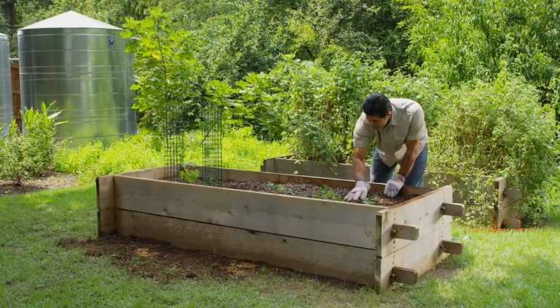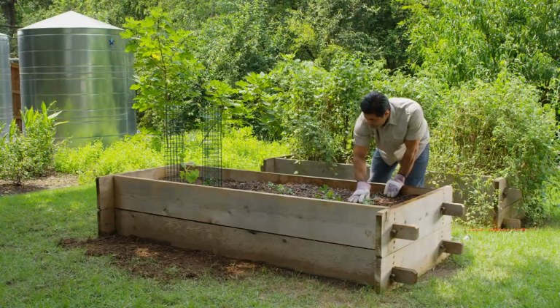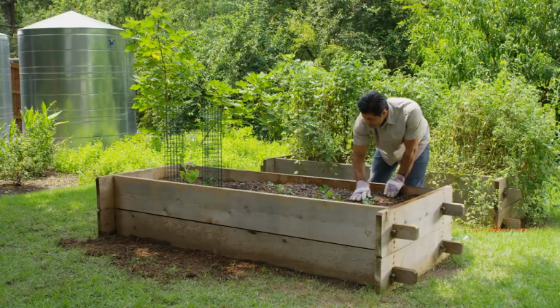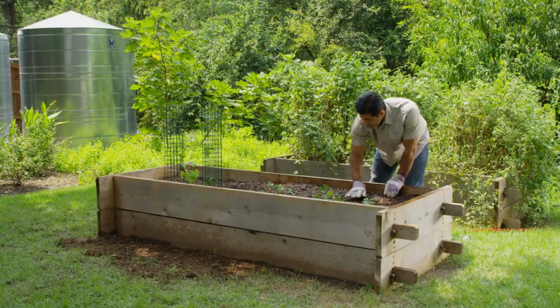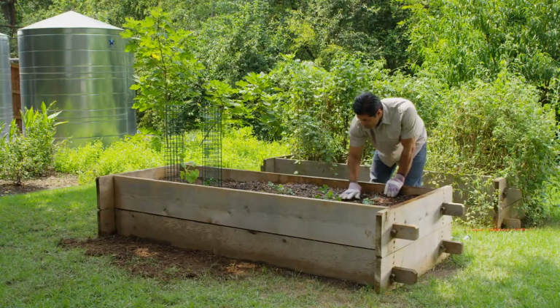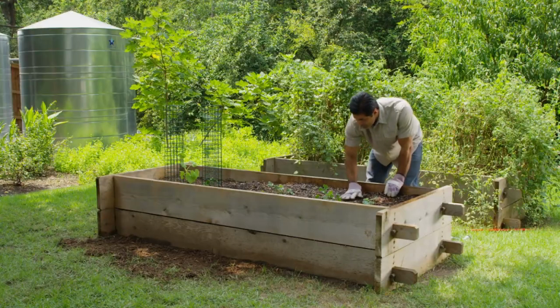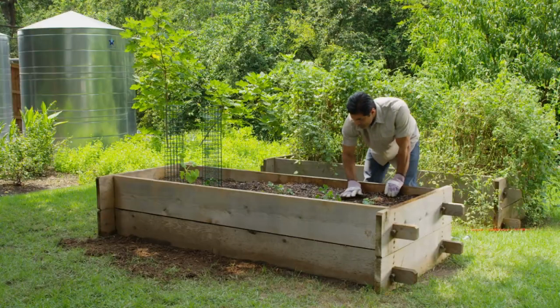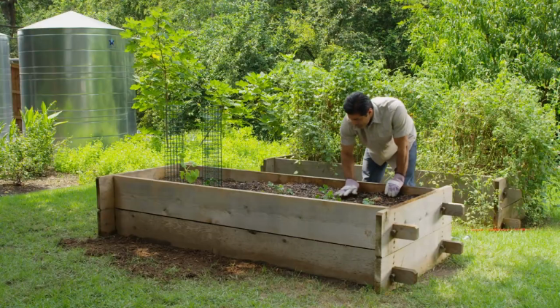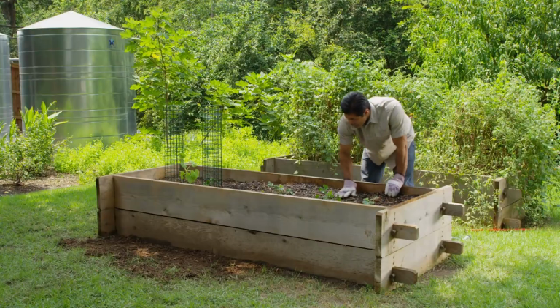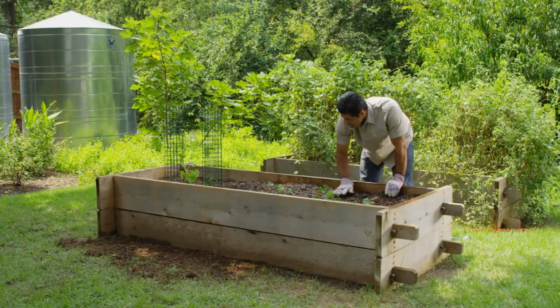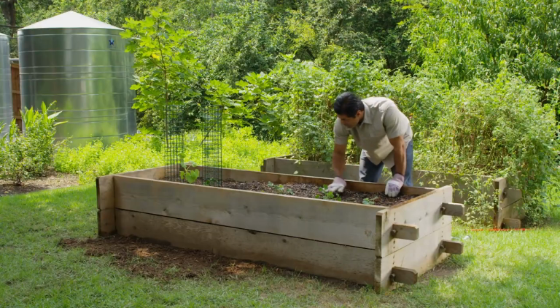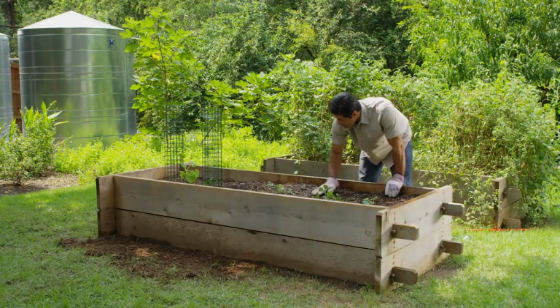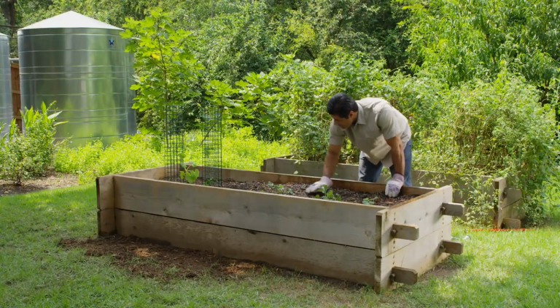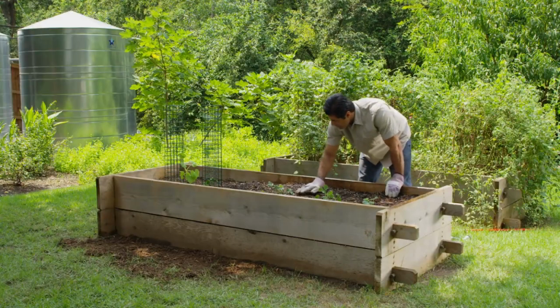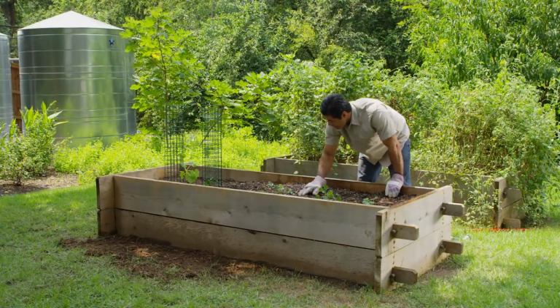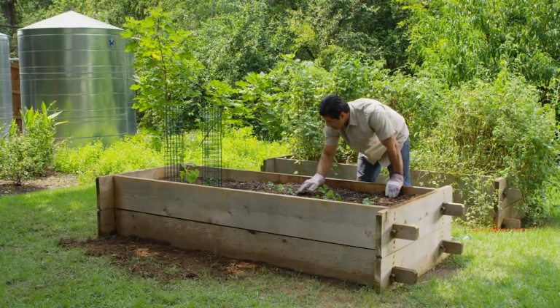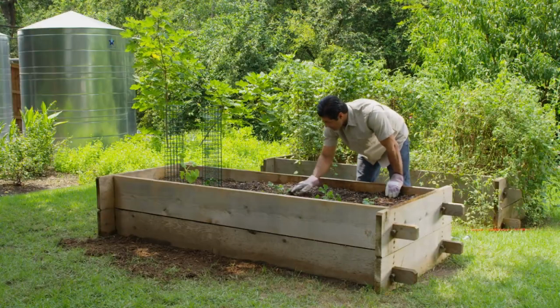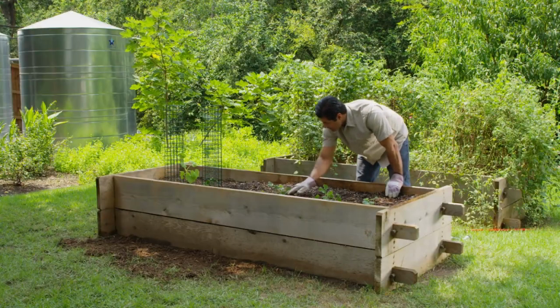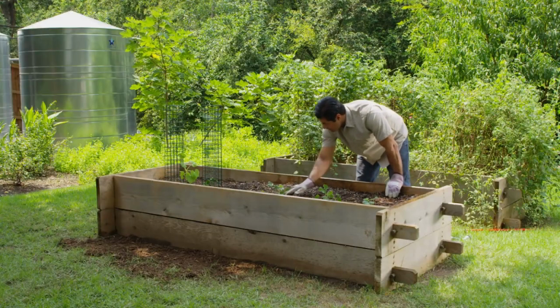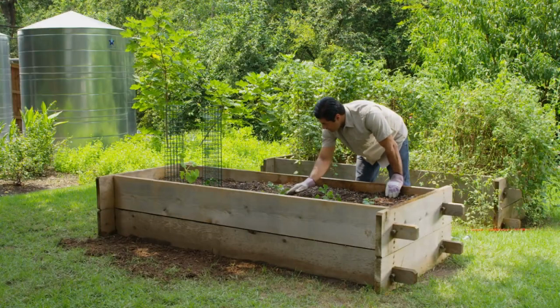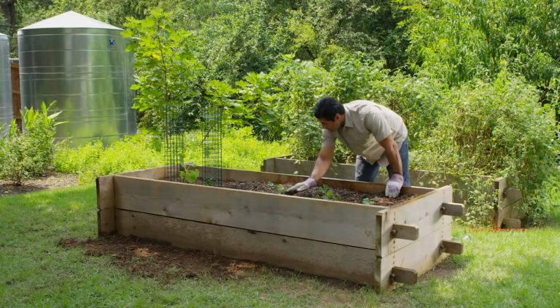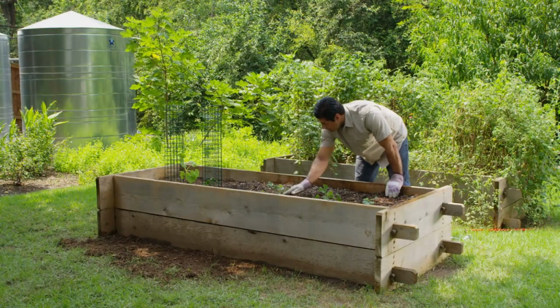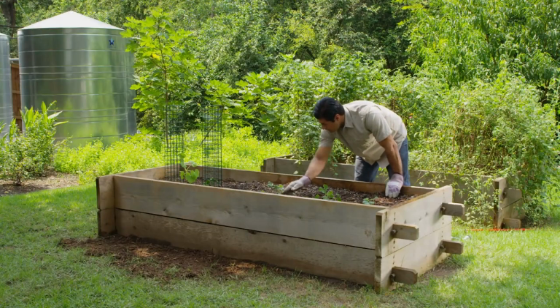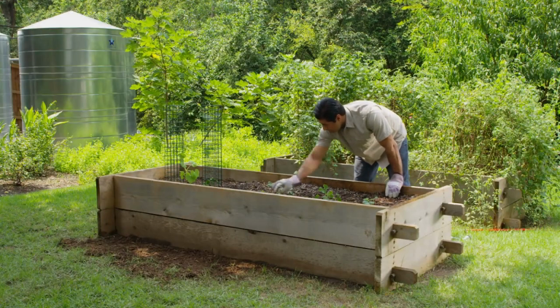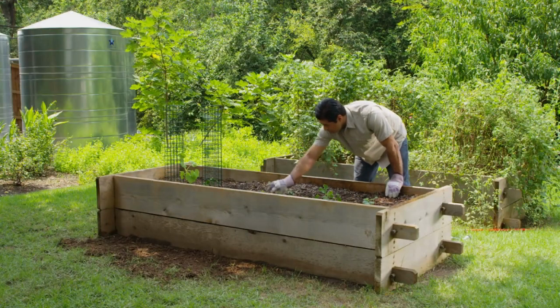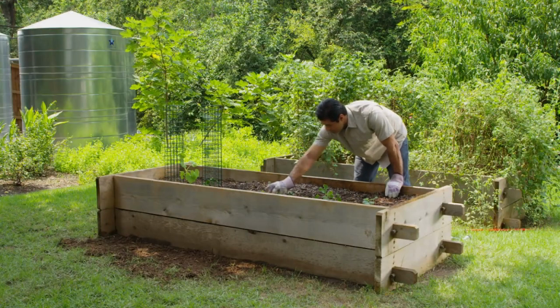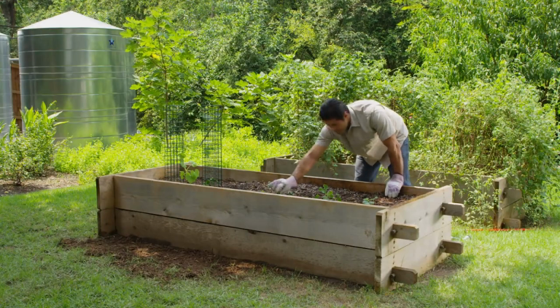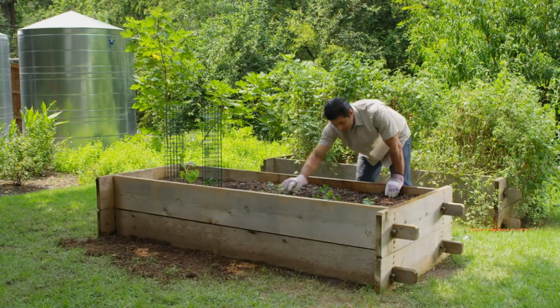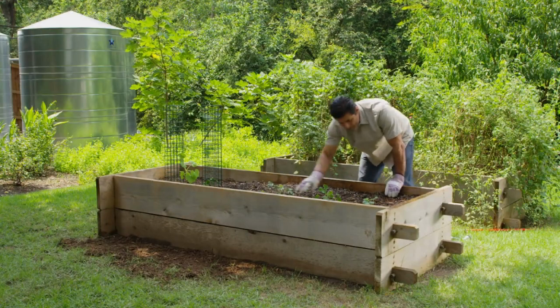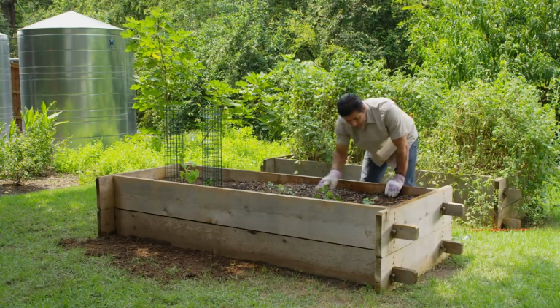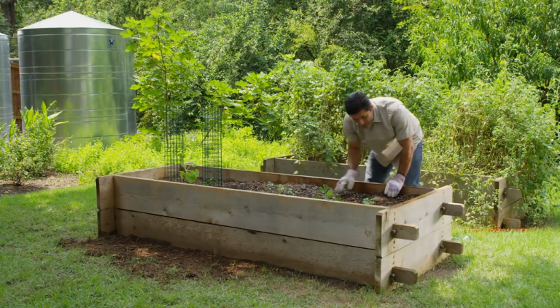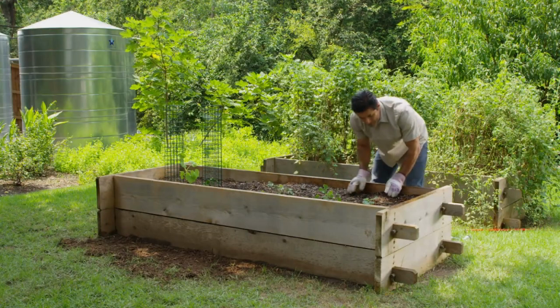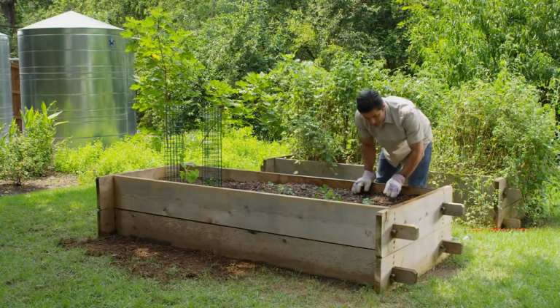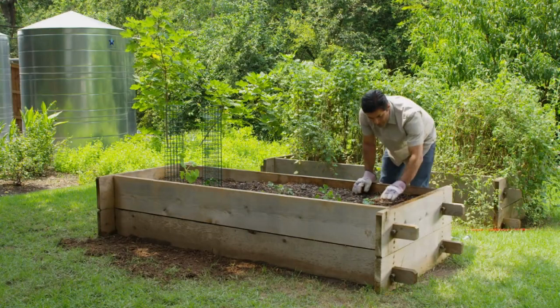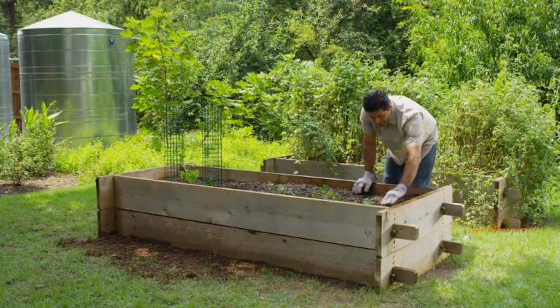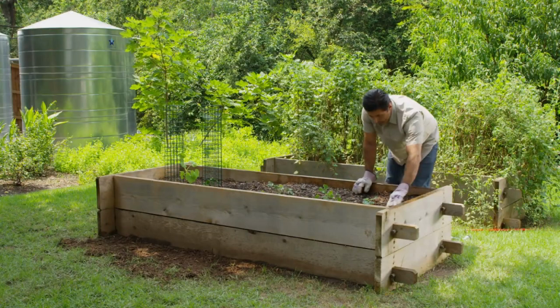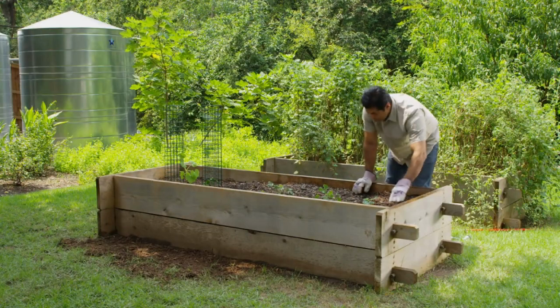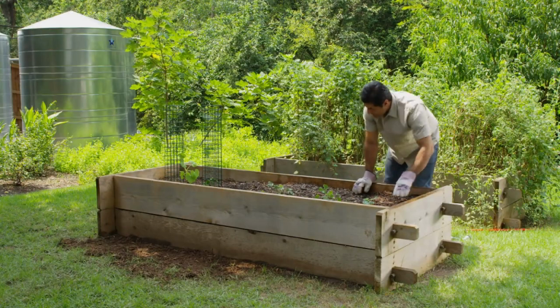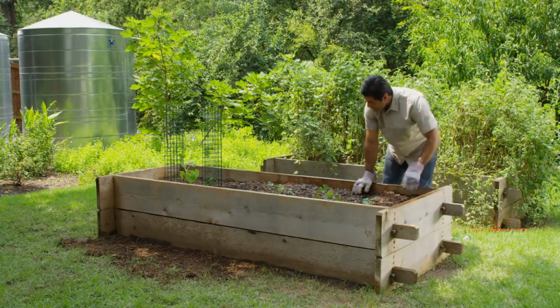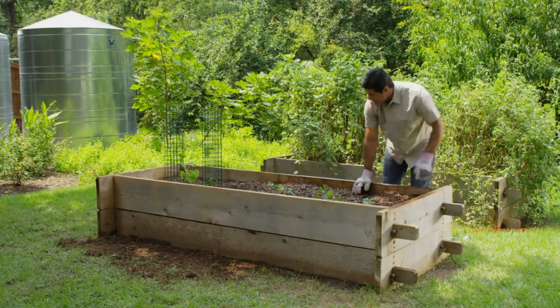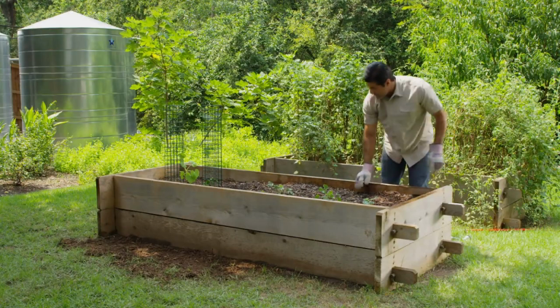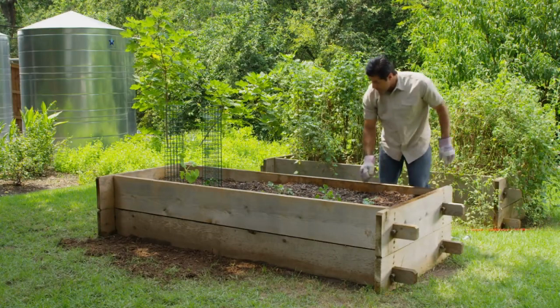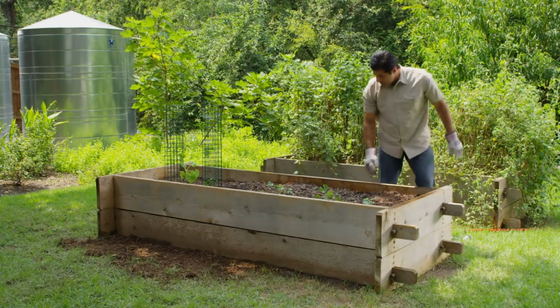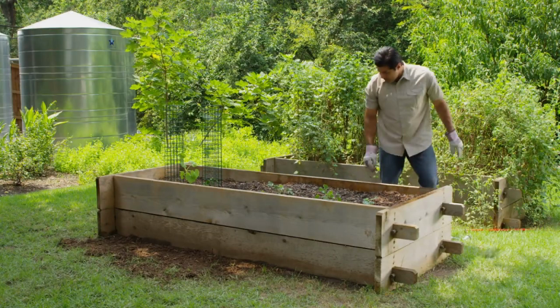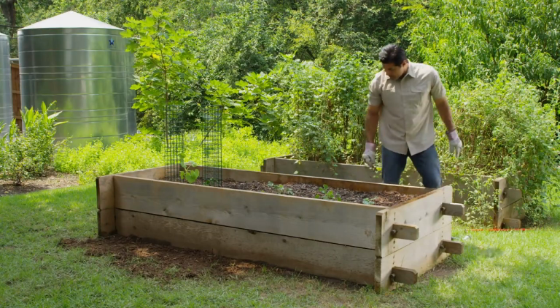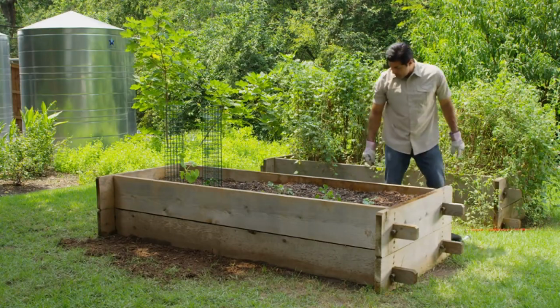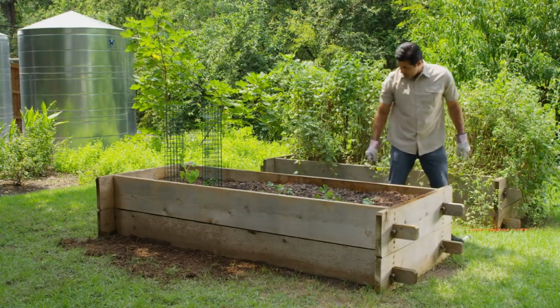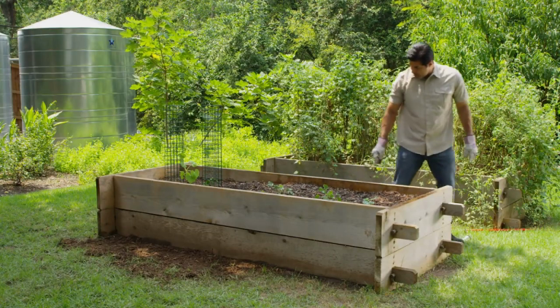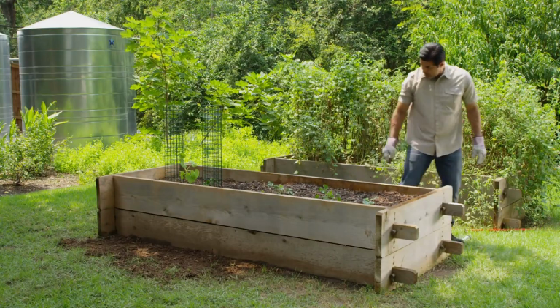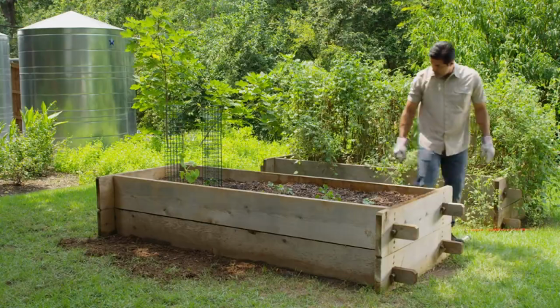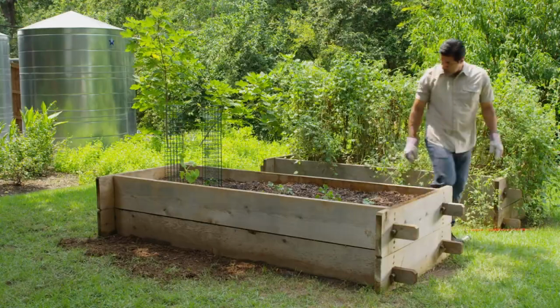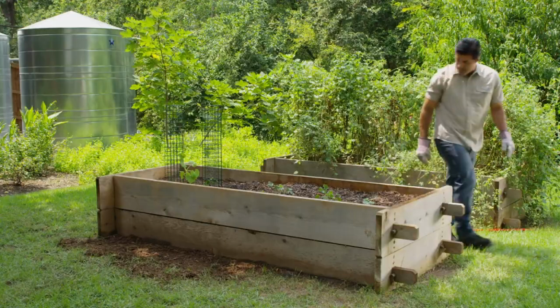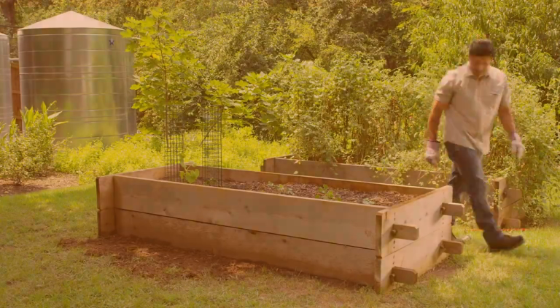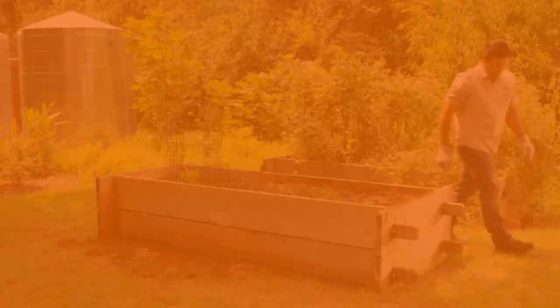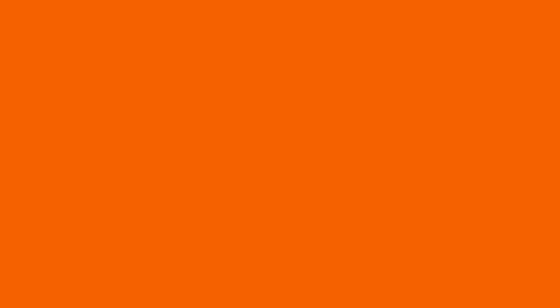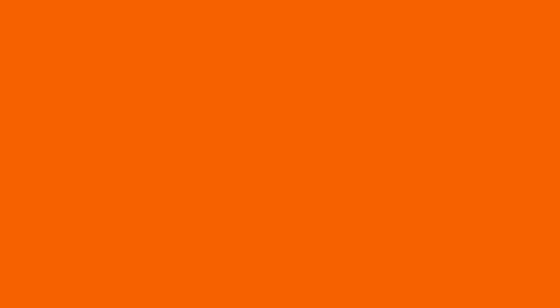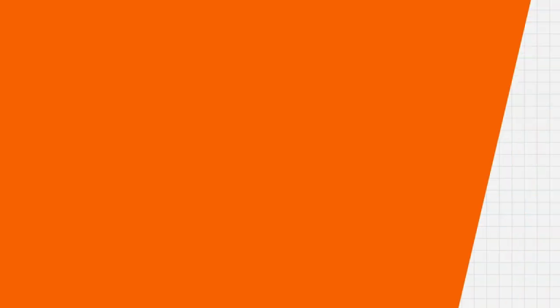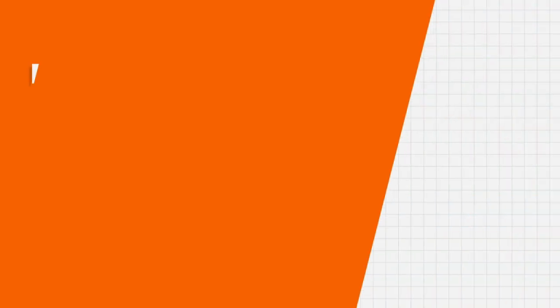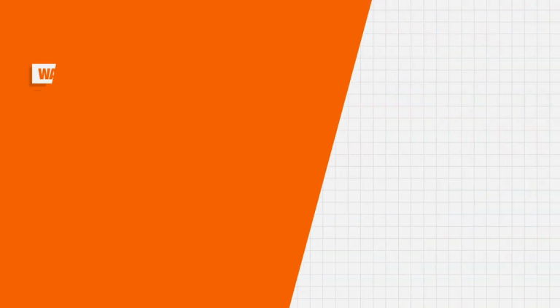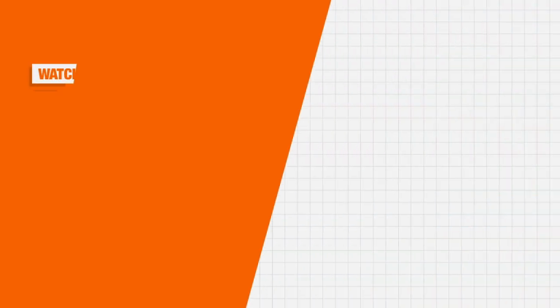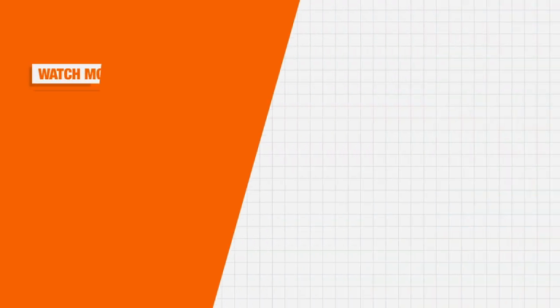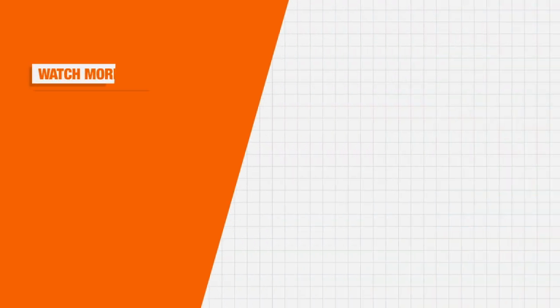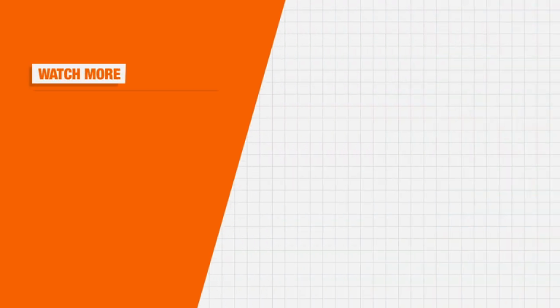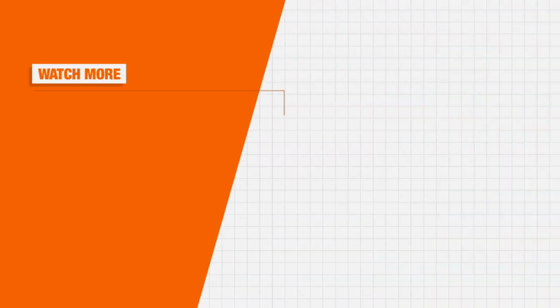Grow and enjoy your own fresh, juicy strawberries. And thank you for shopping at The Home Depot.